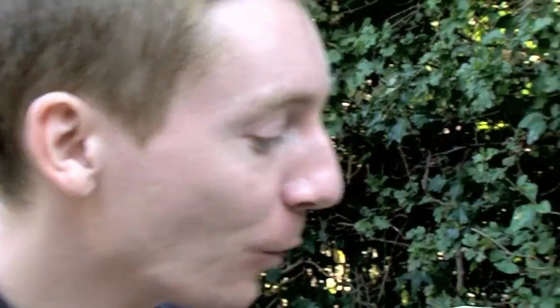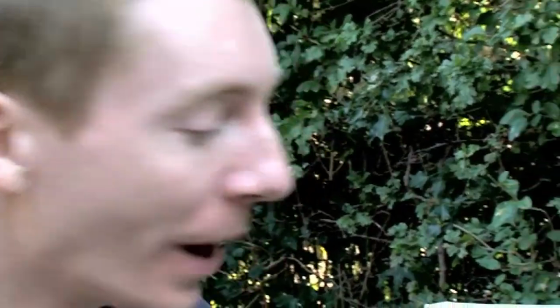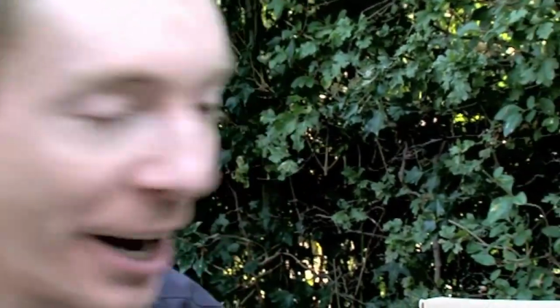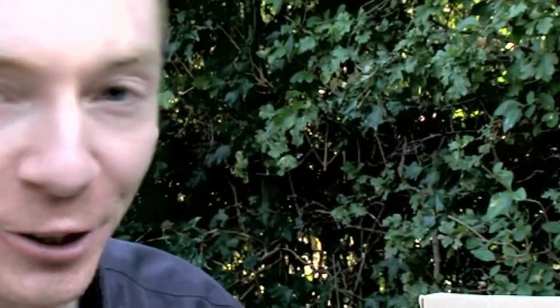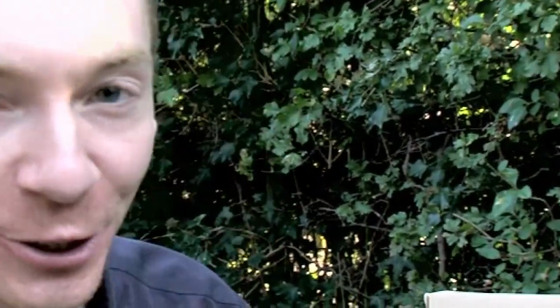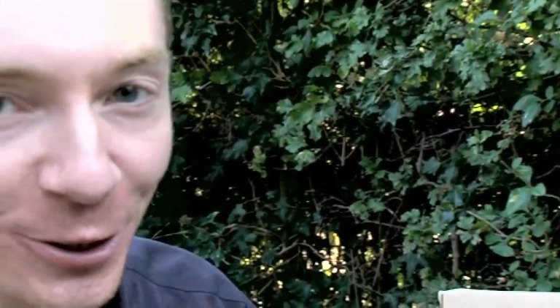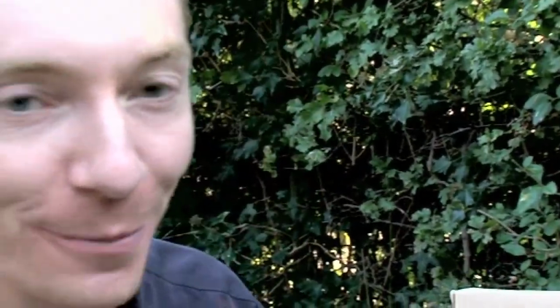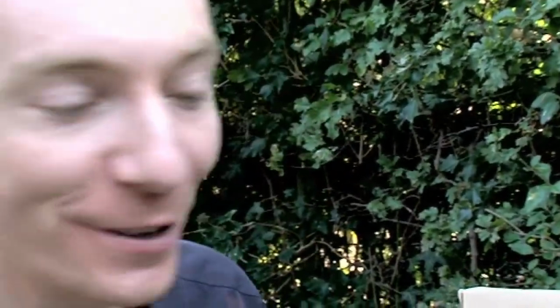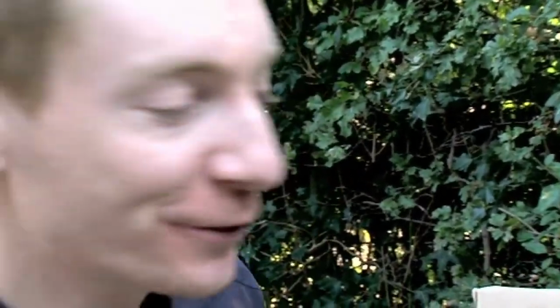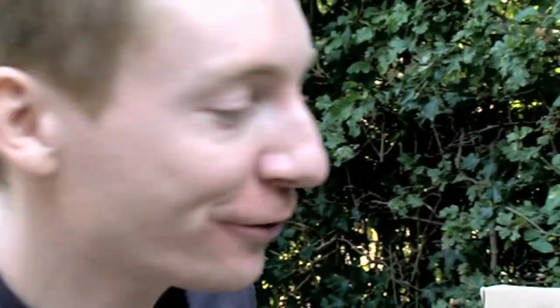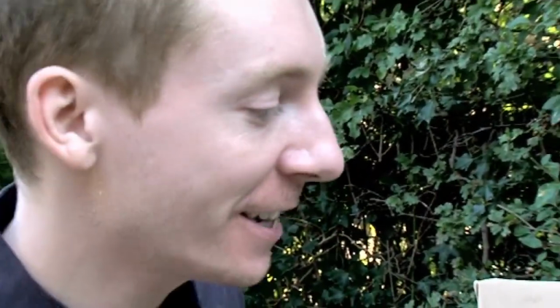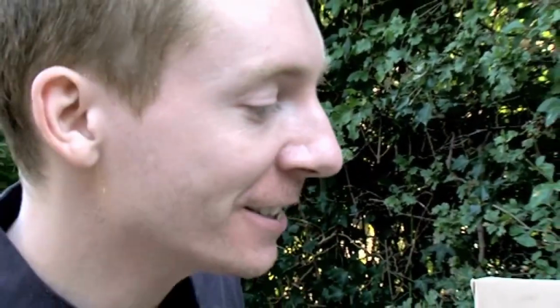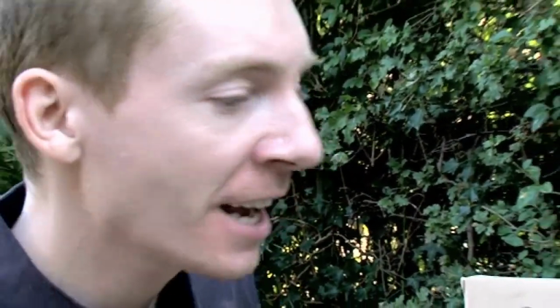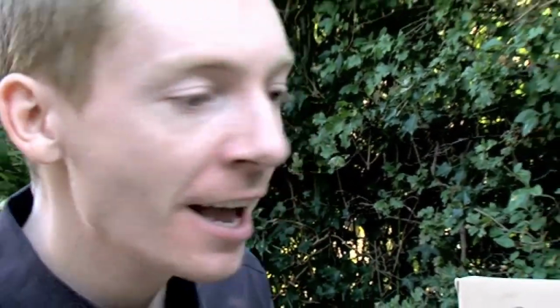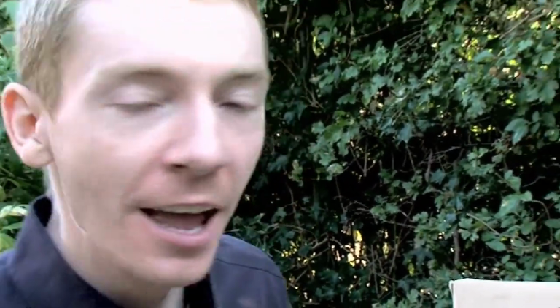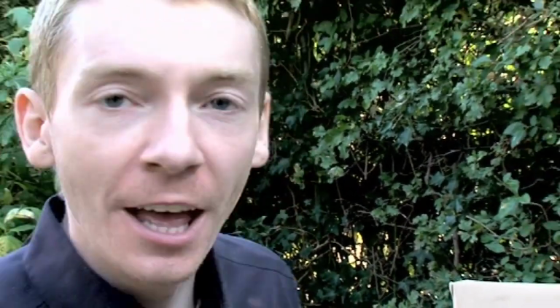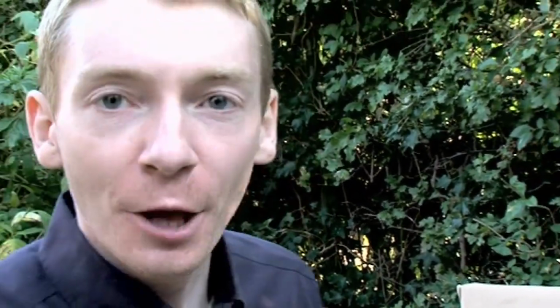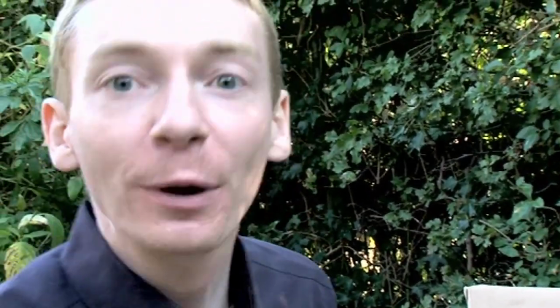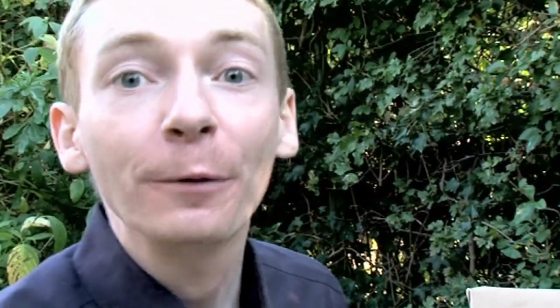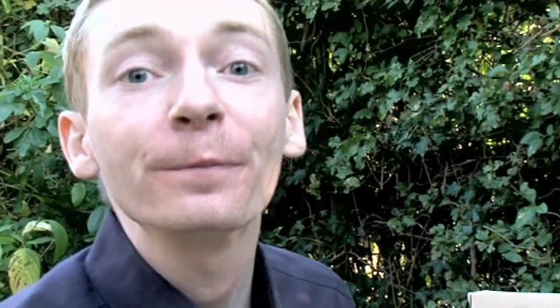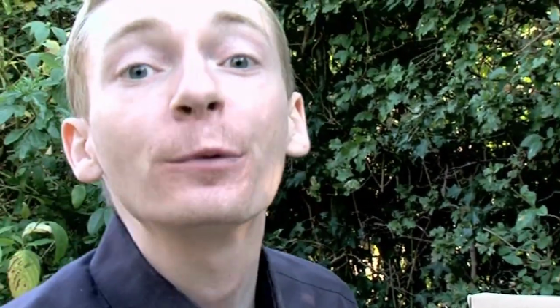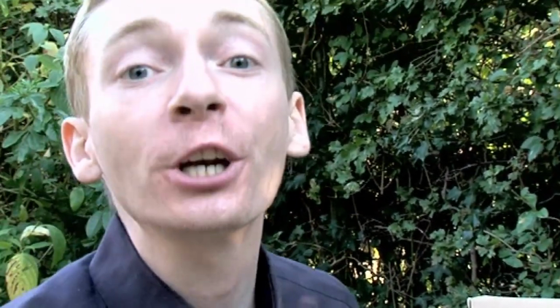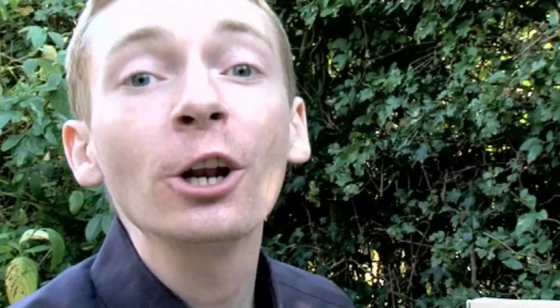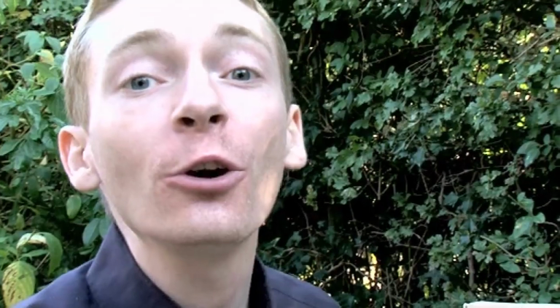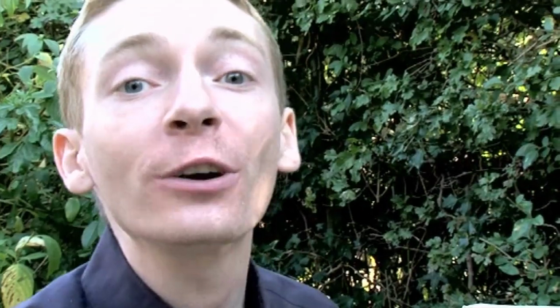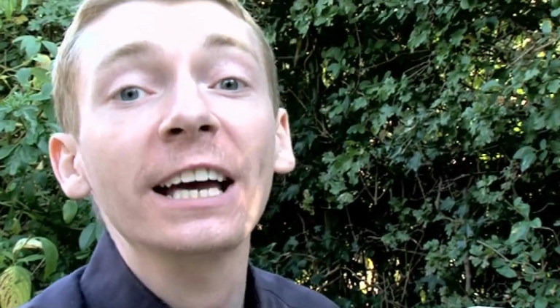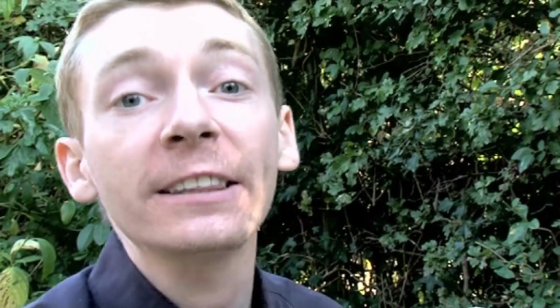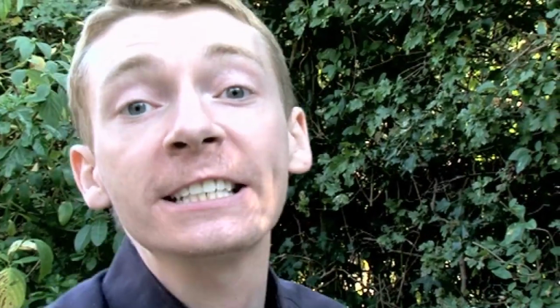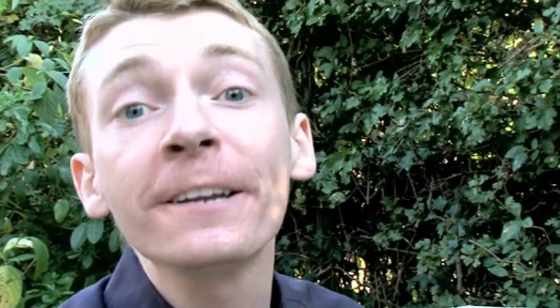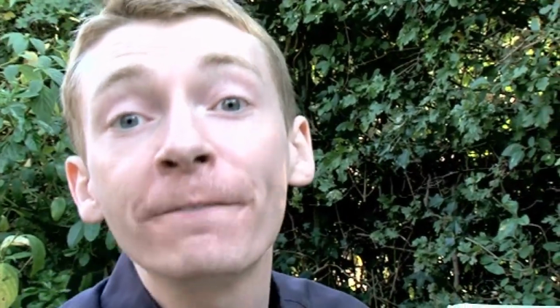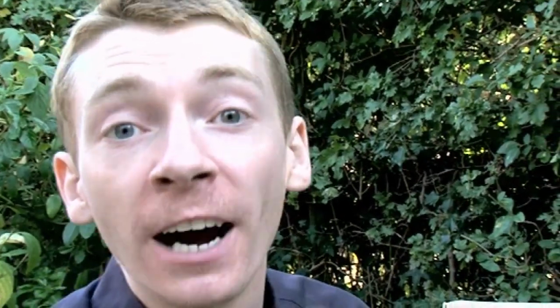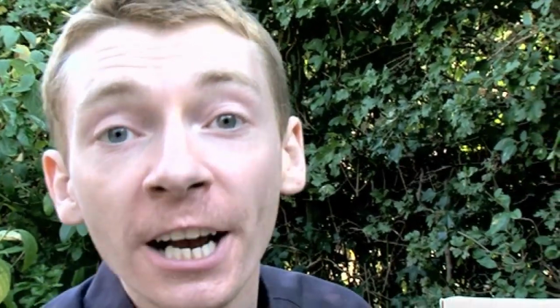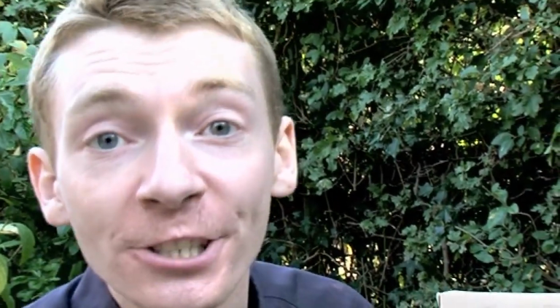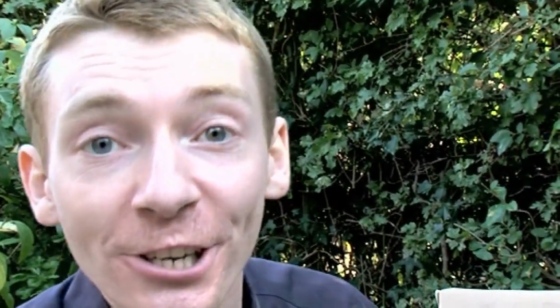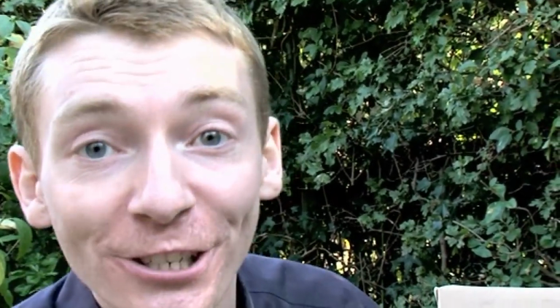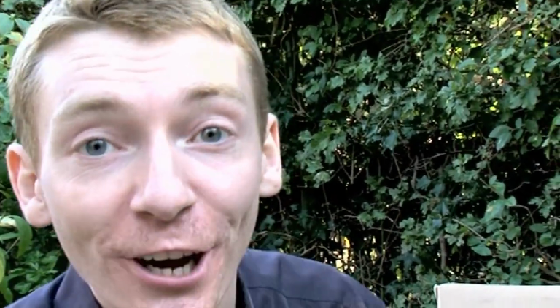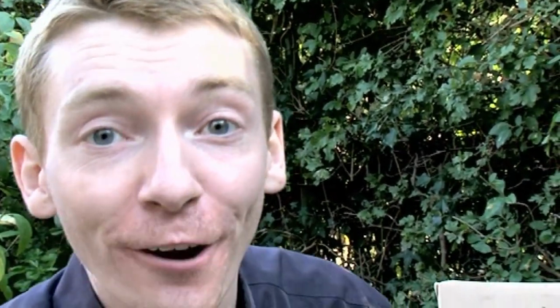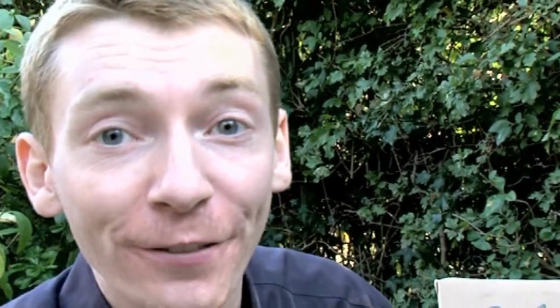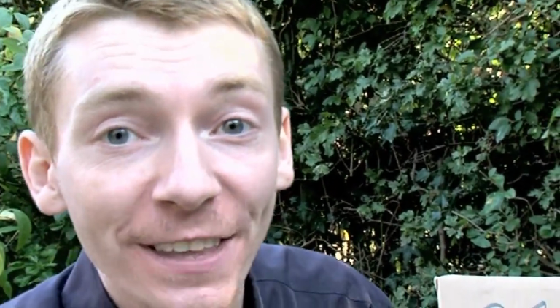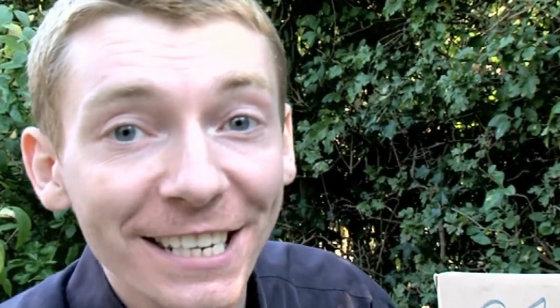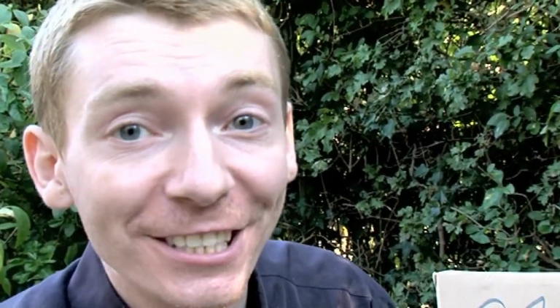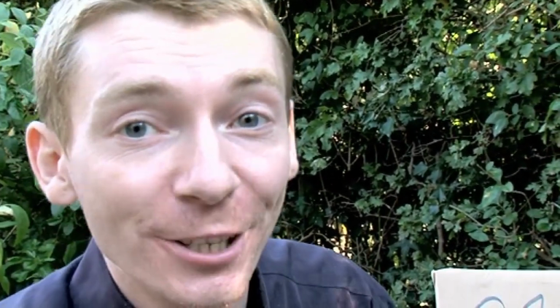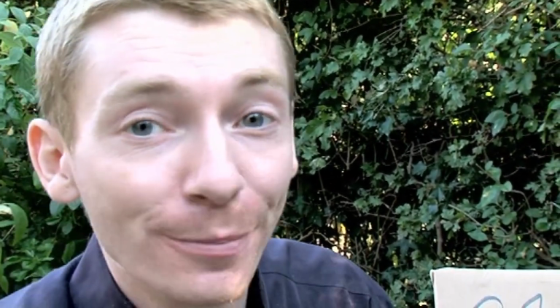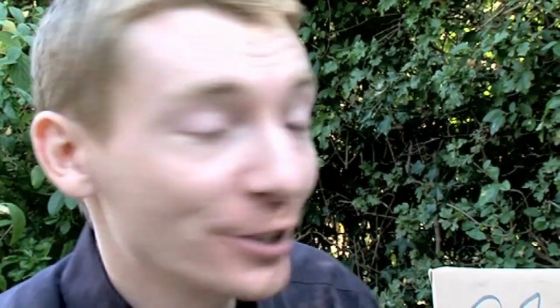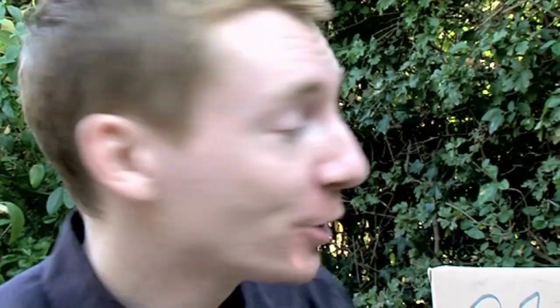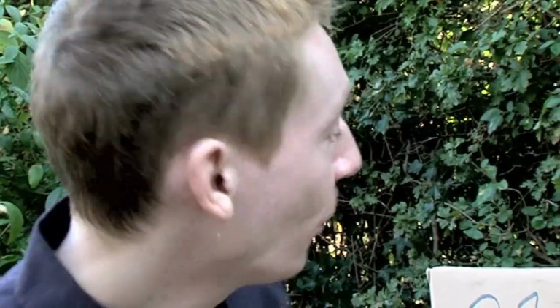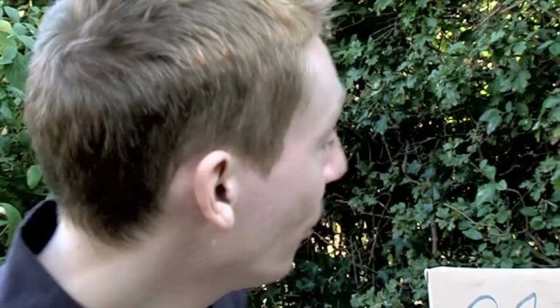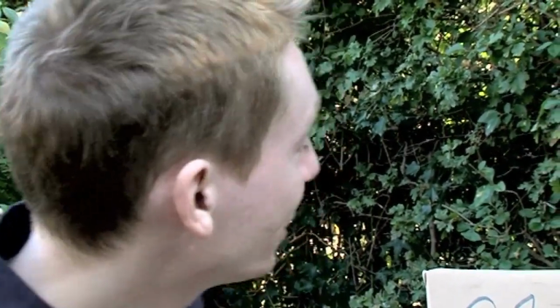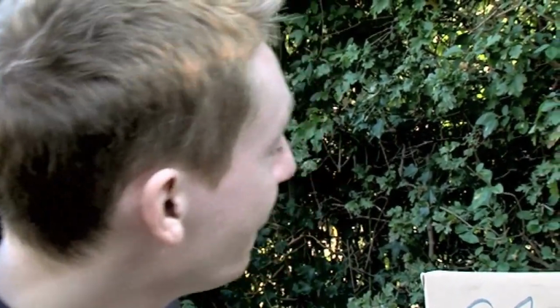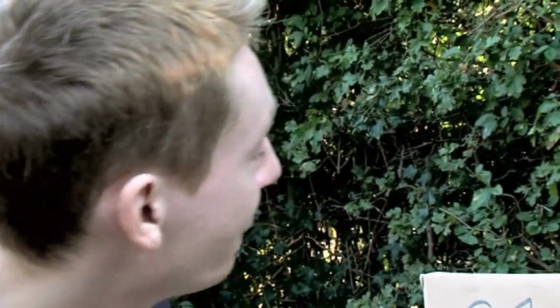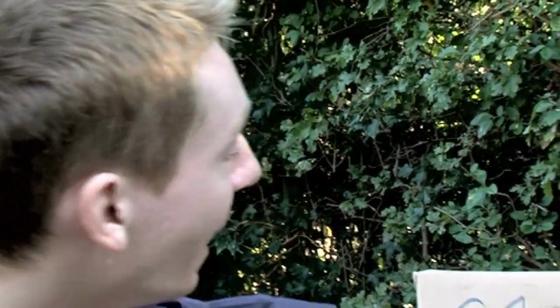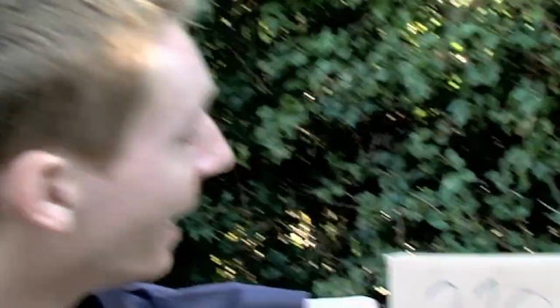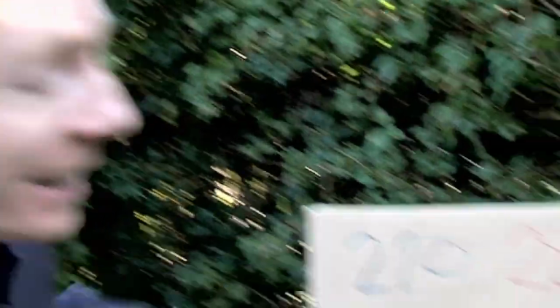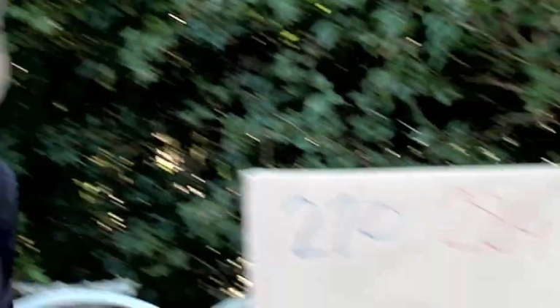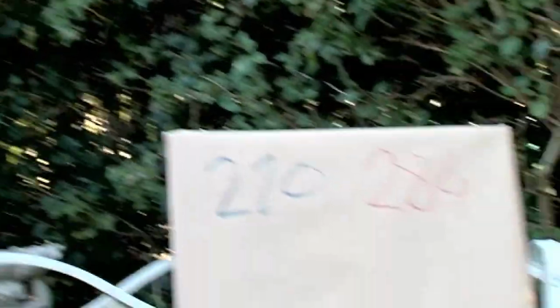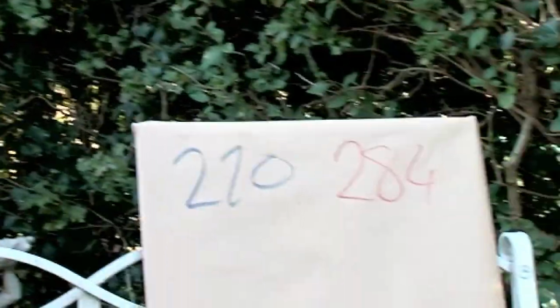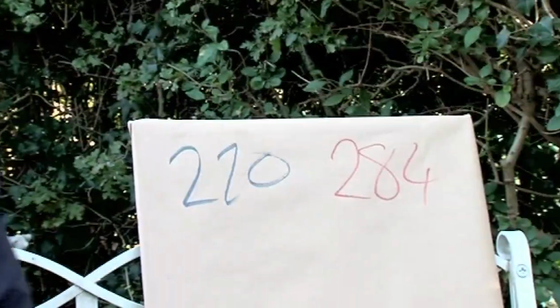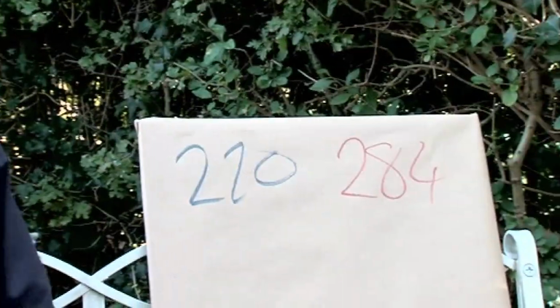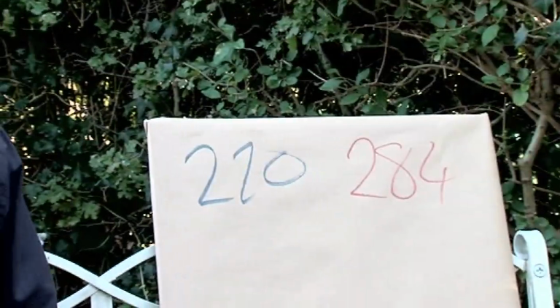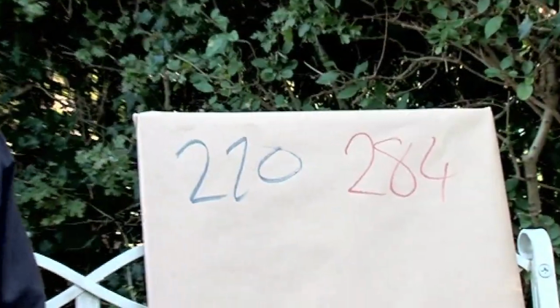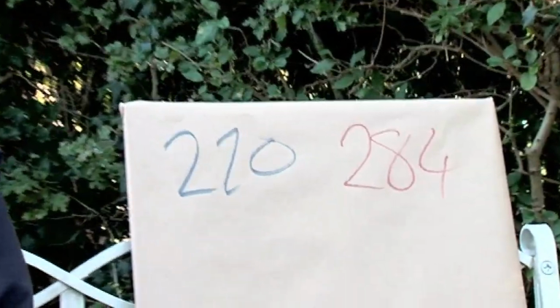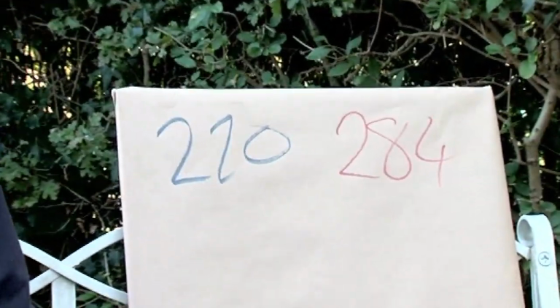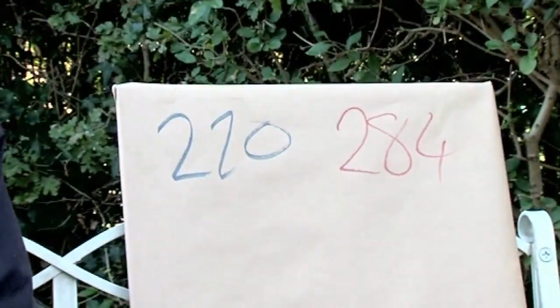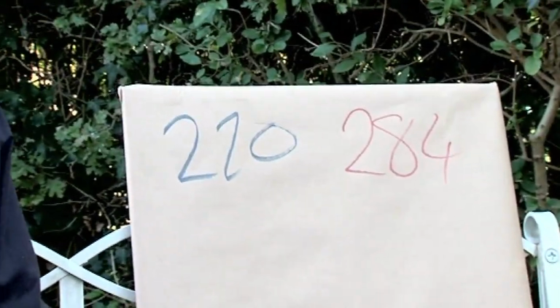So why are two numbers friends? Well, we're going to look at the divisors of these numbers. So what divides 220?